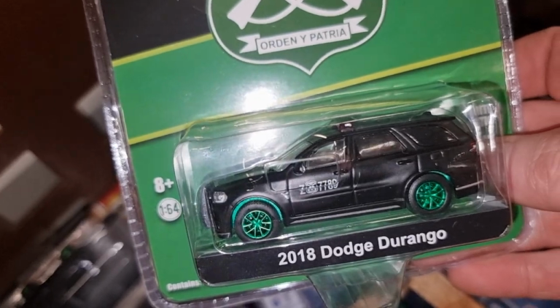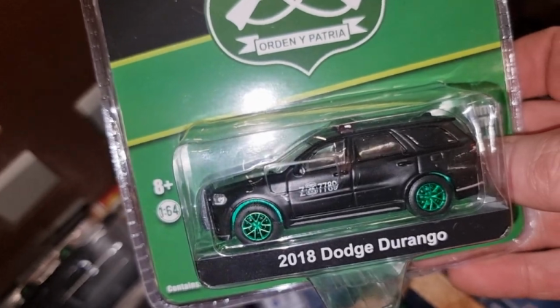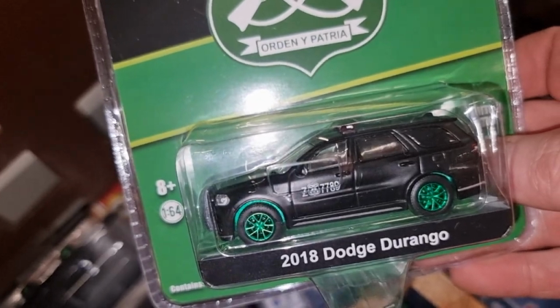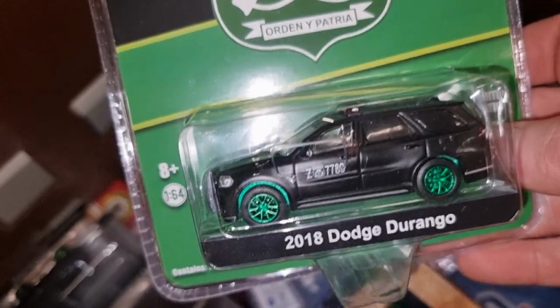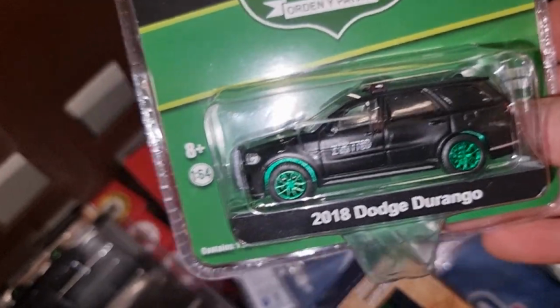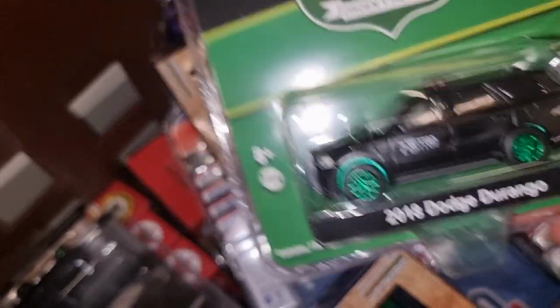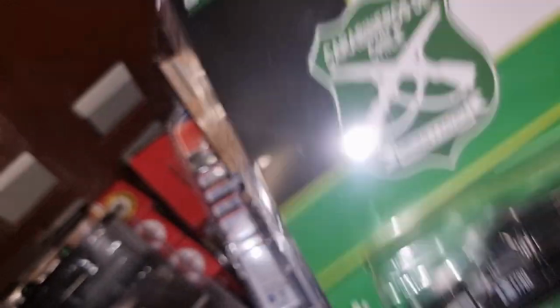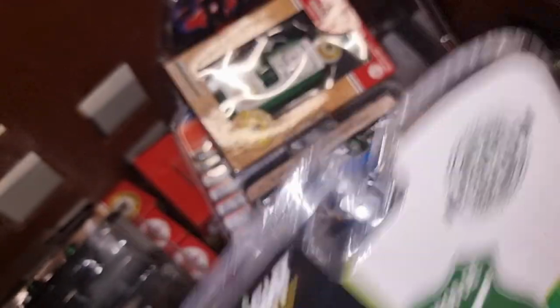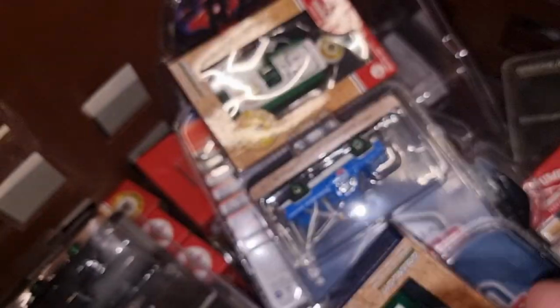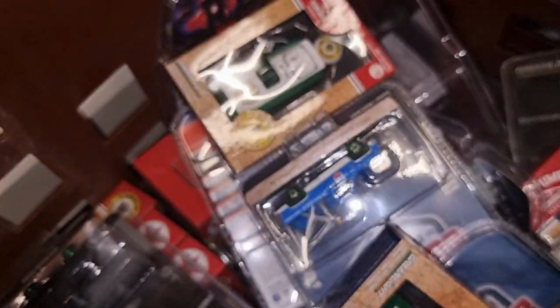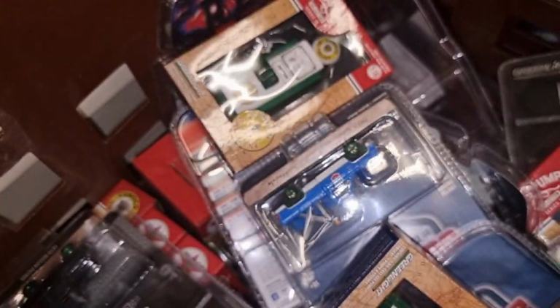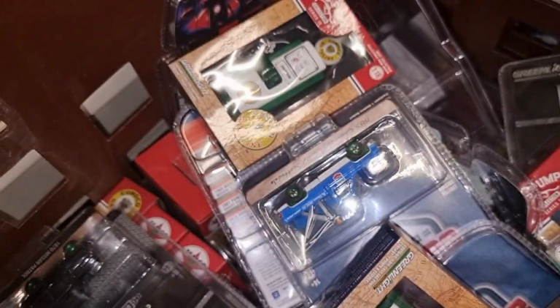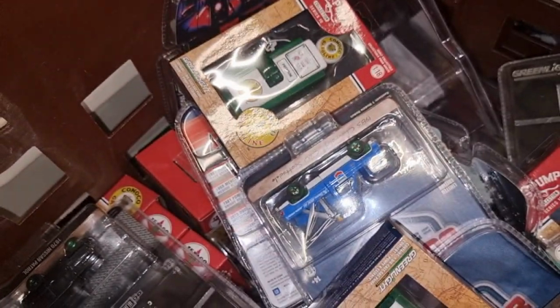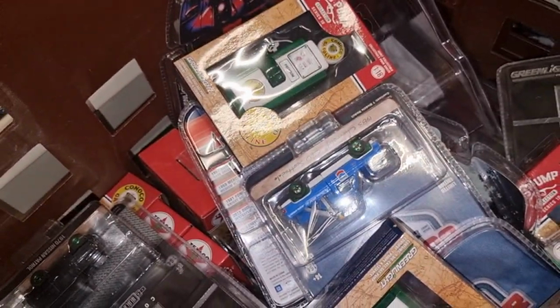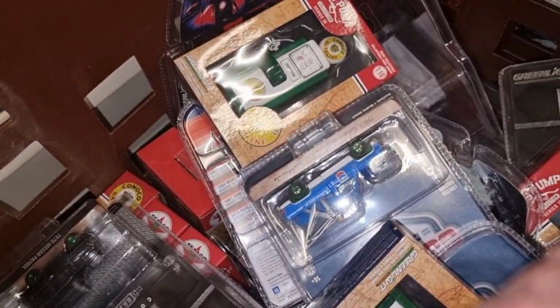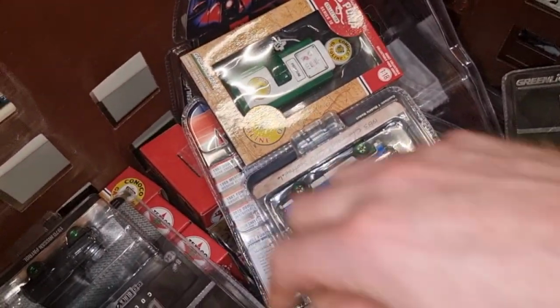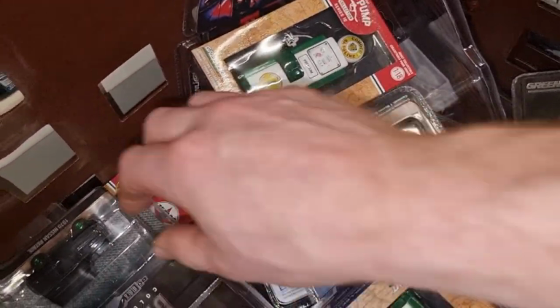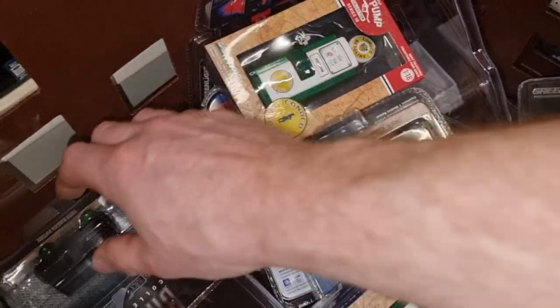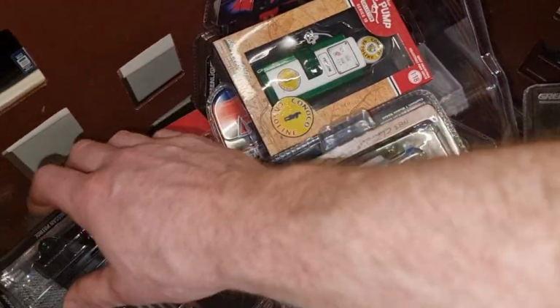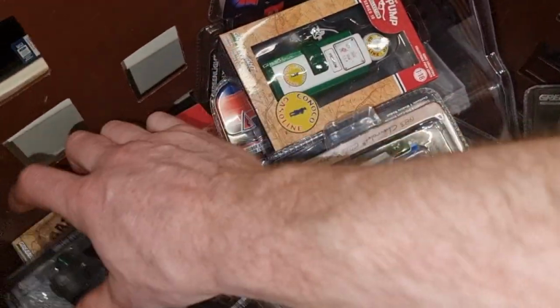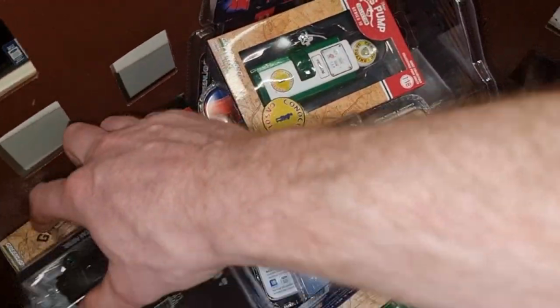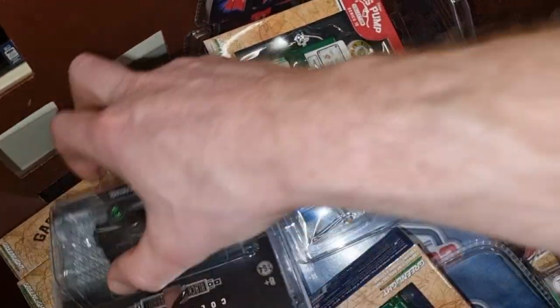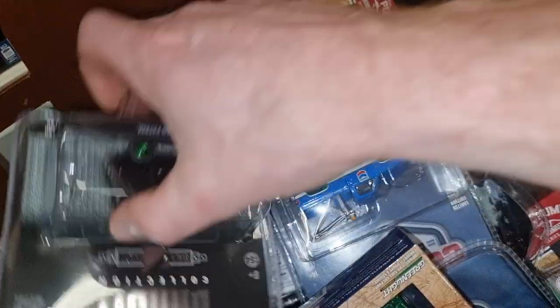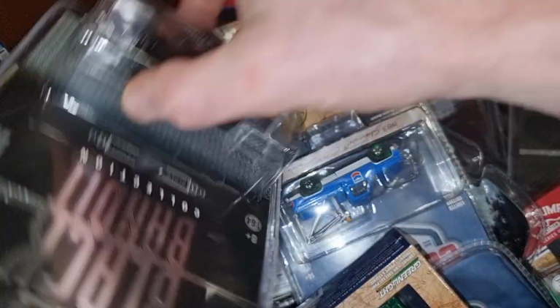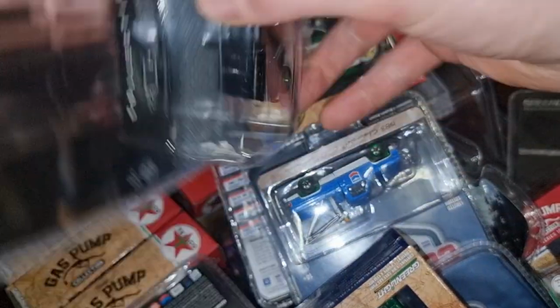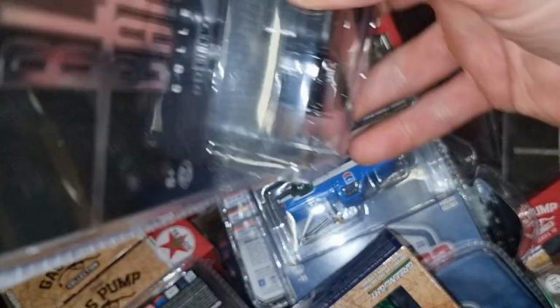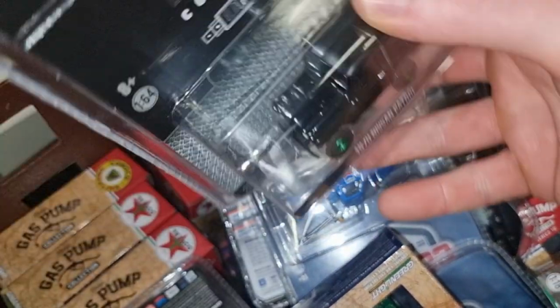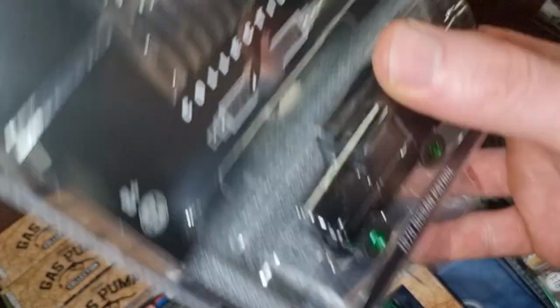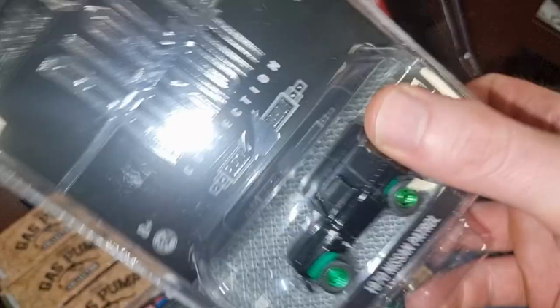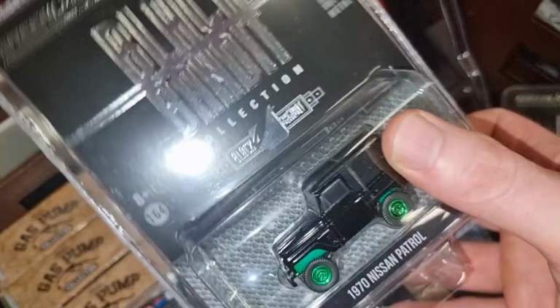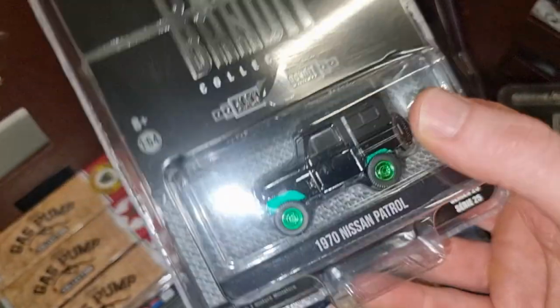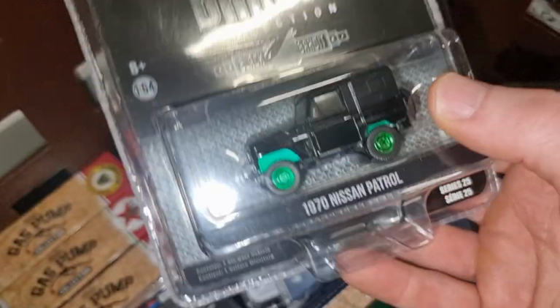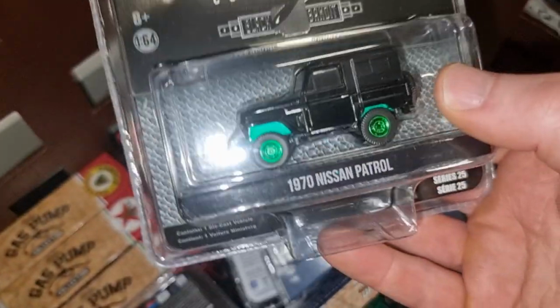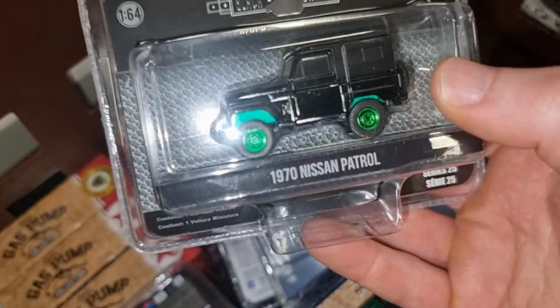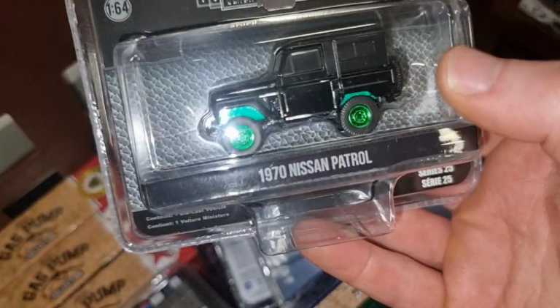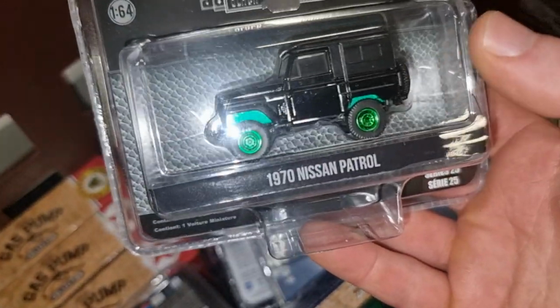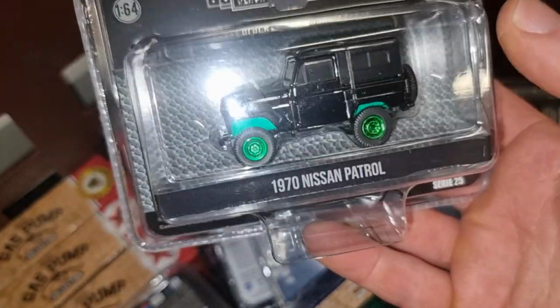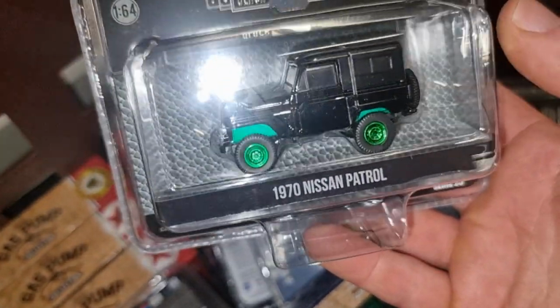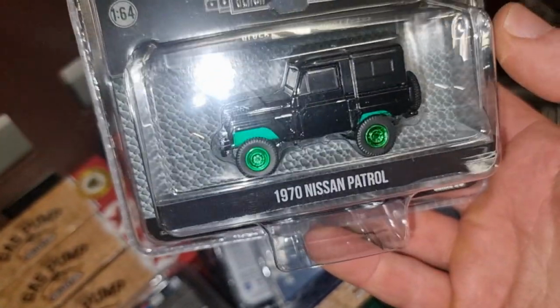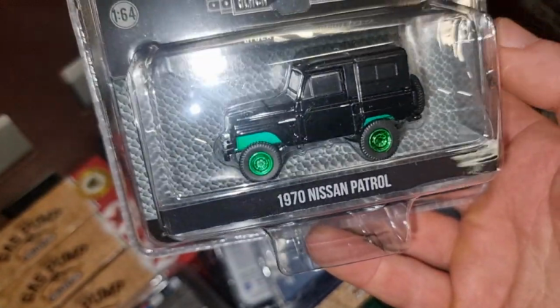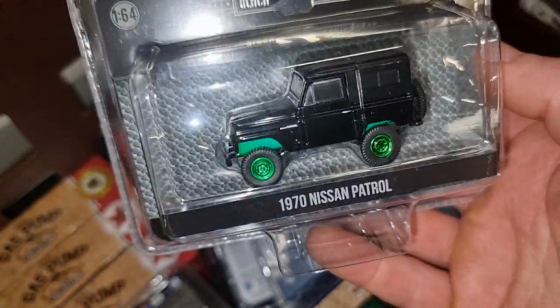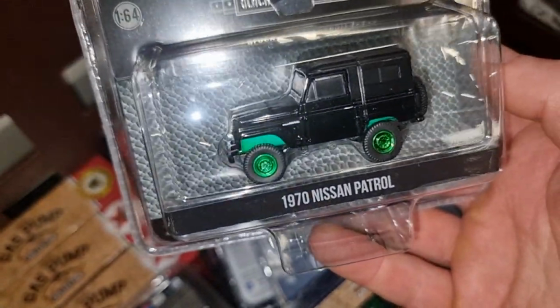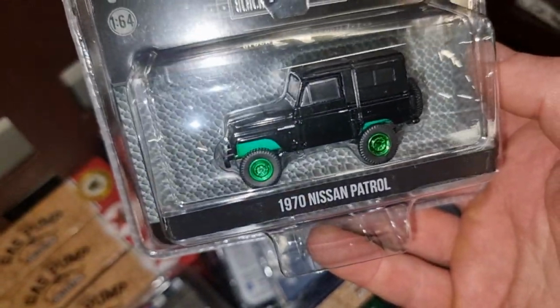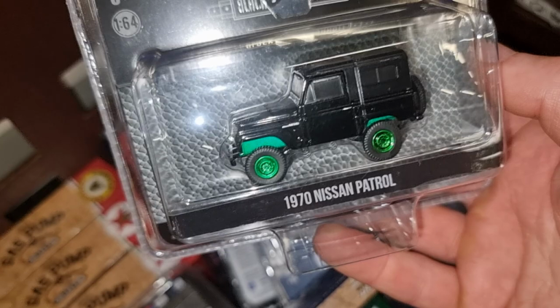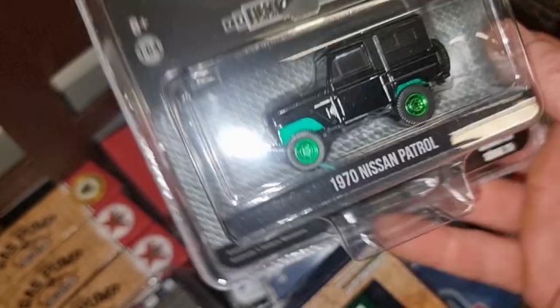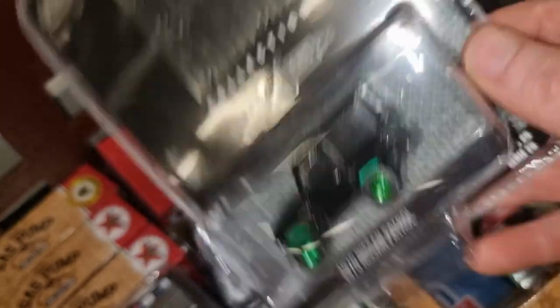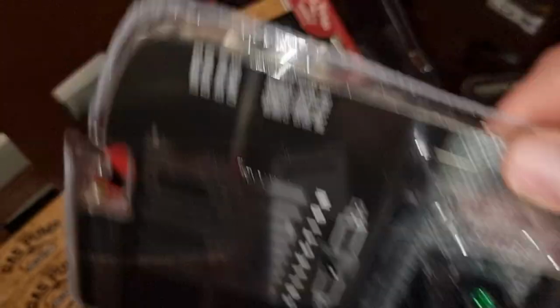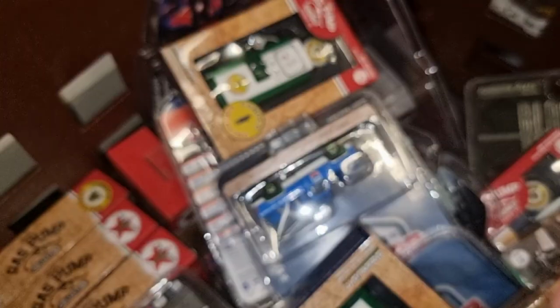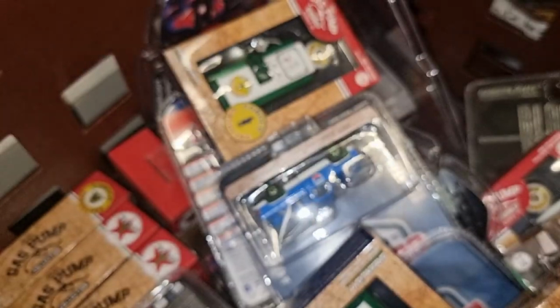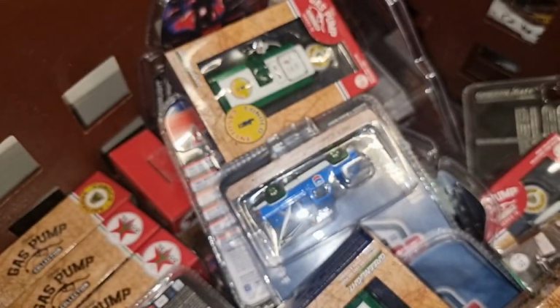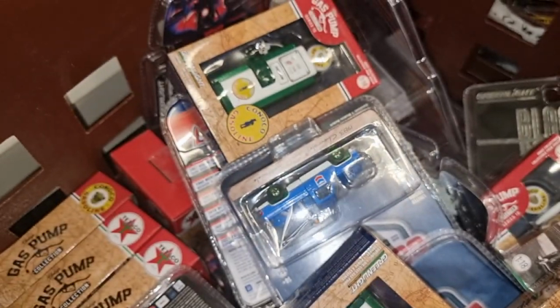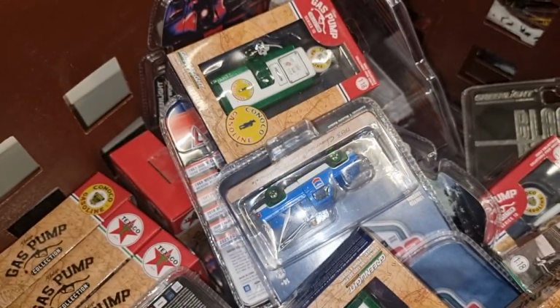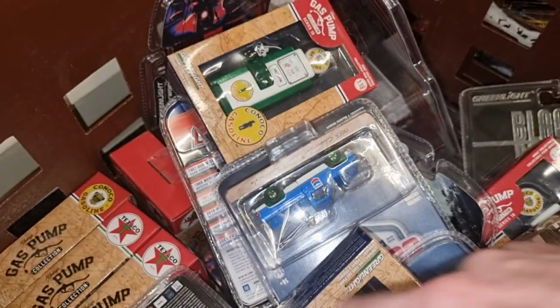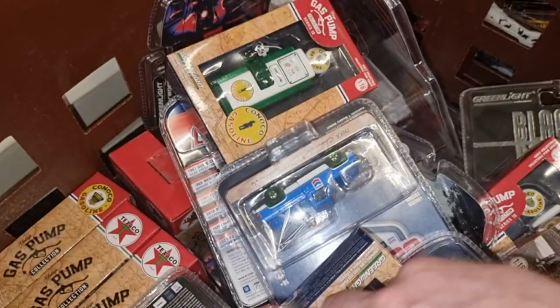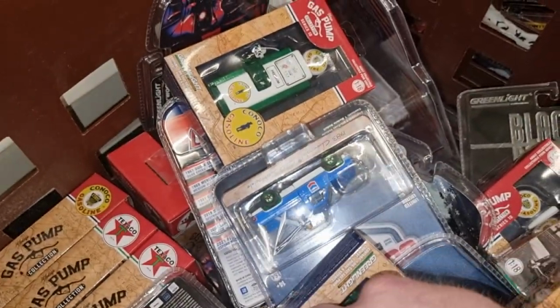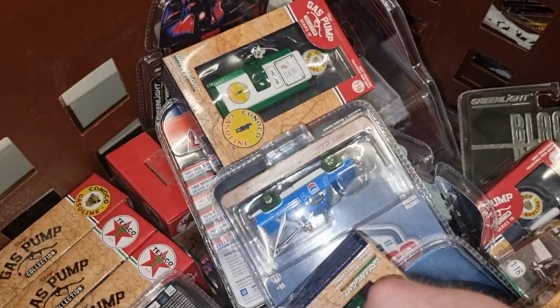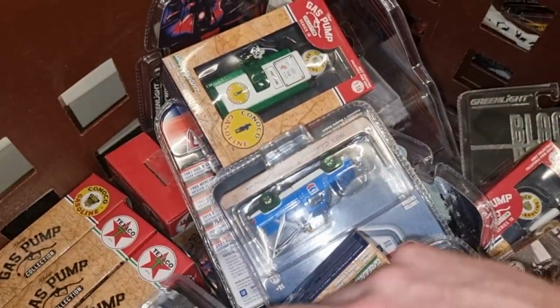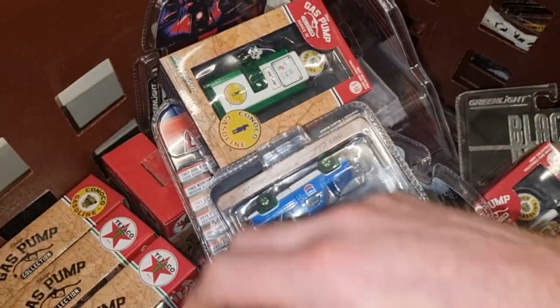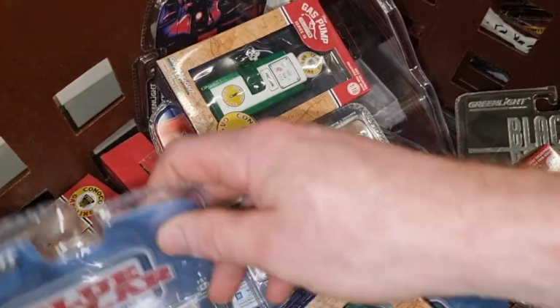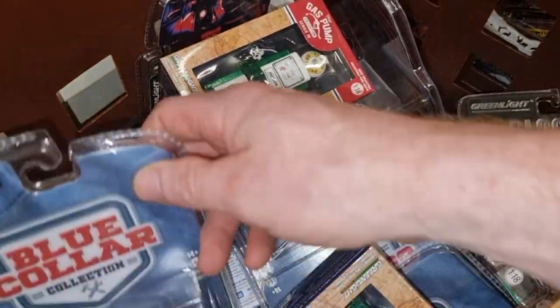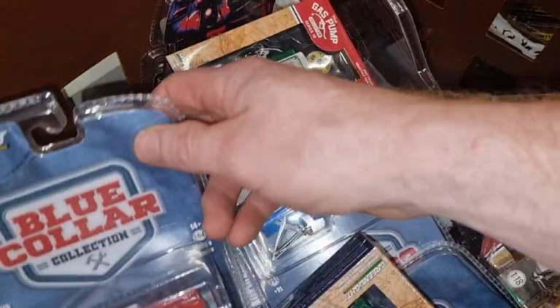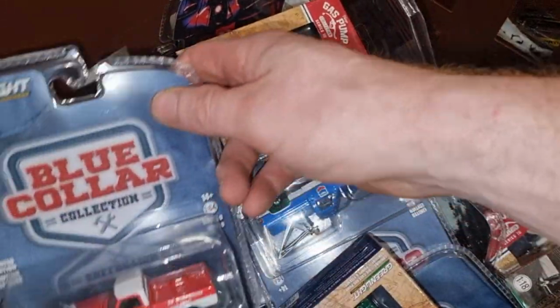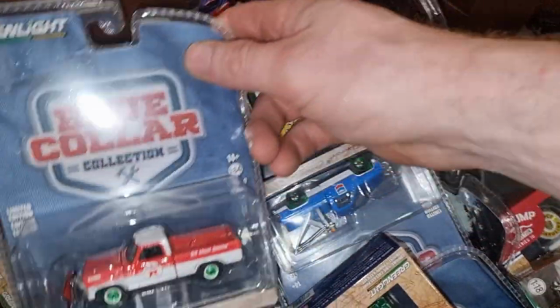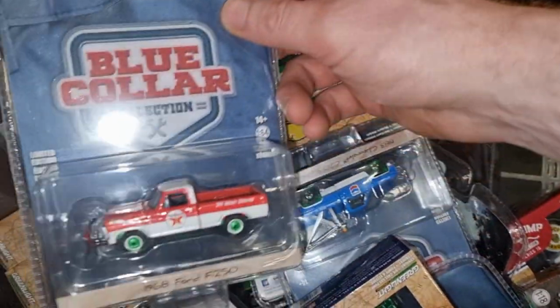Dutch Durango. Nissan Patrol — already seen that one.